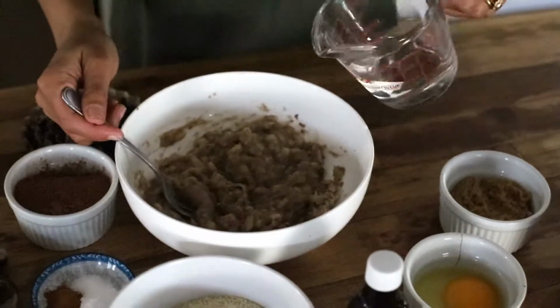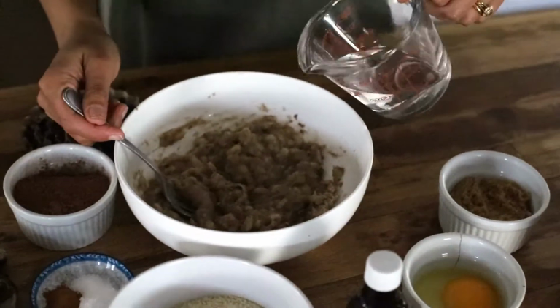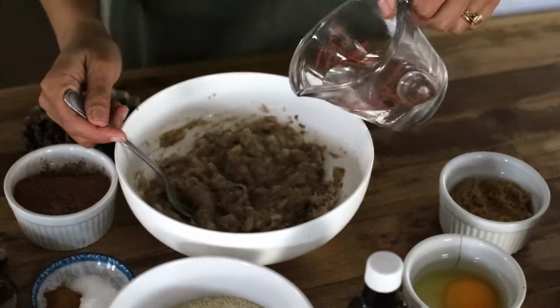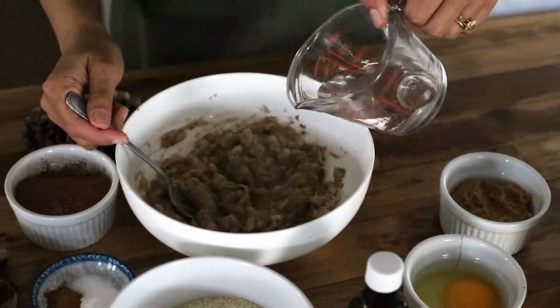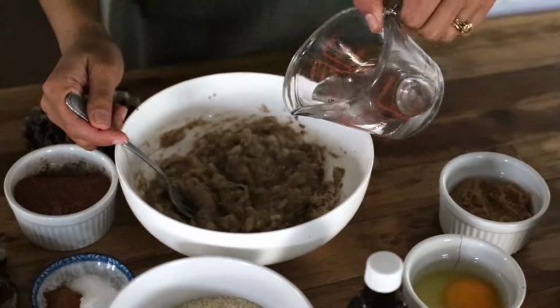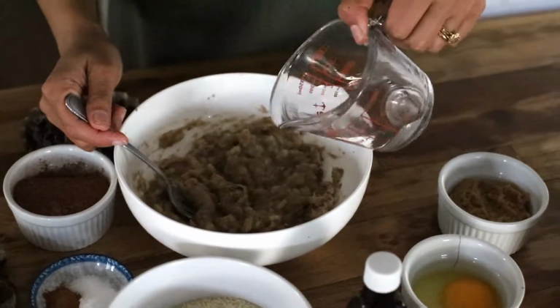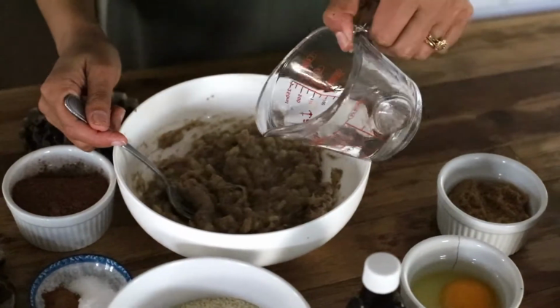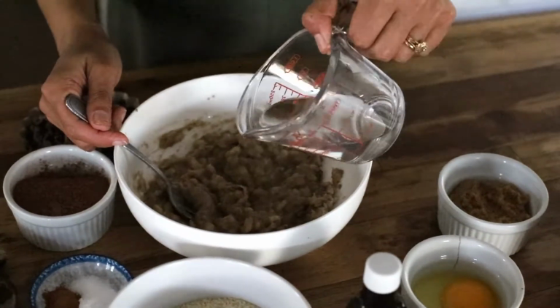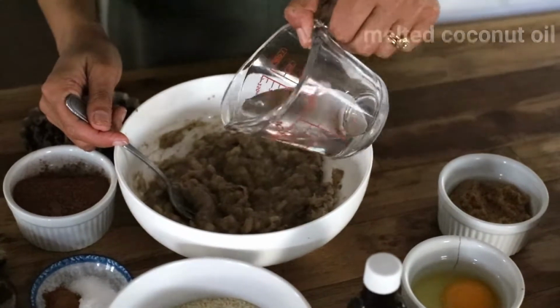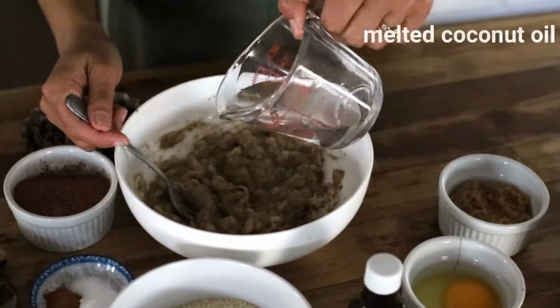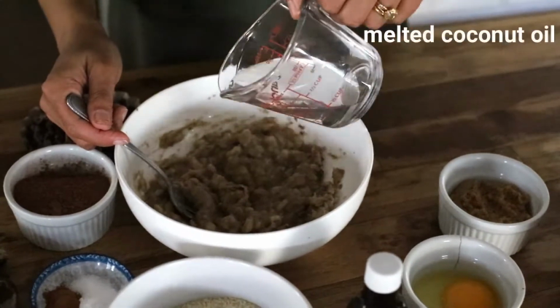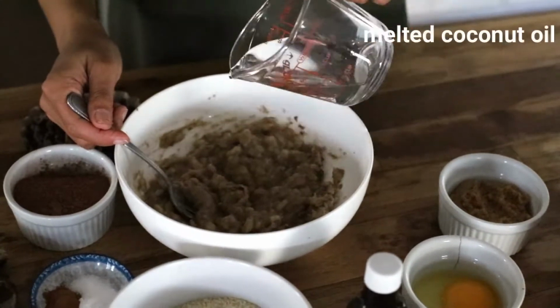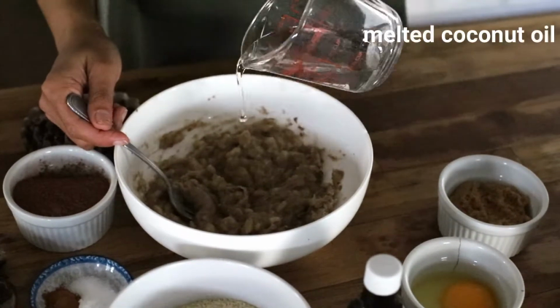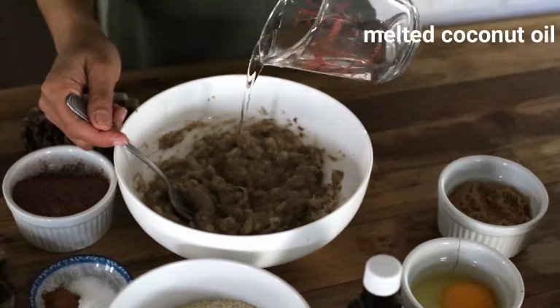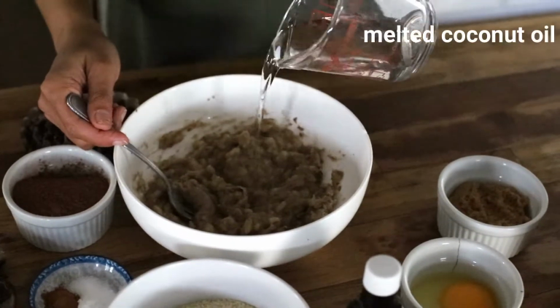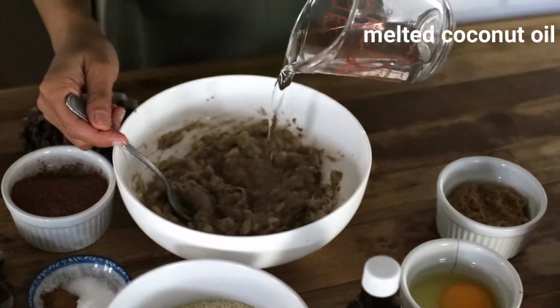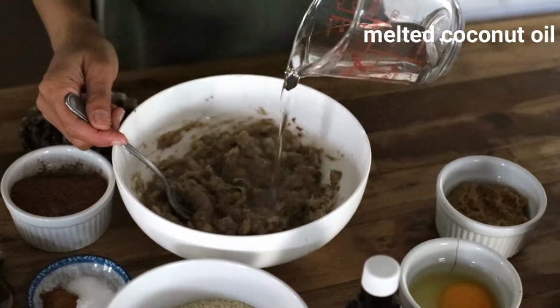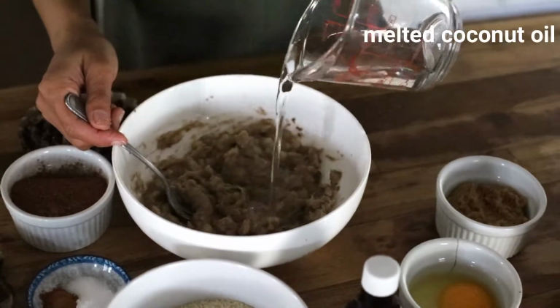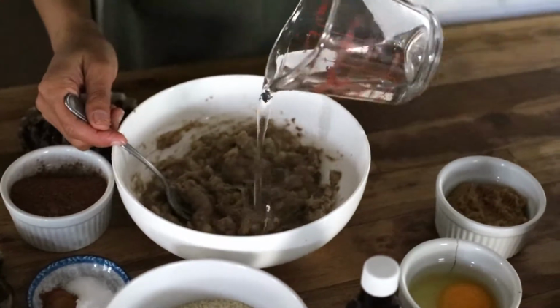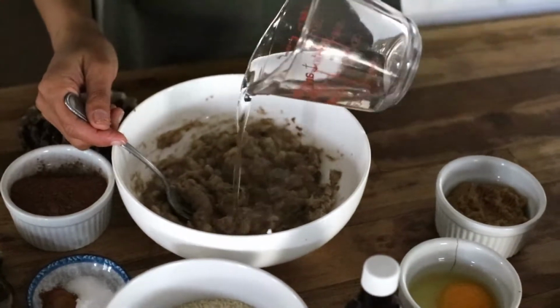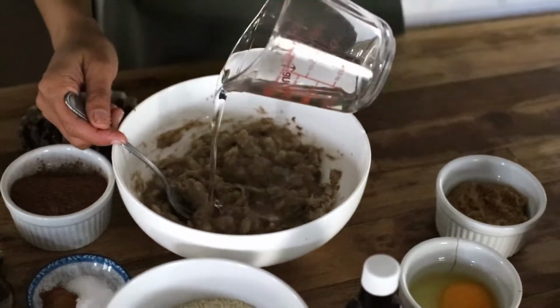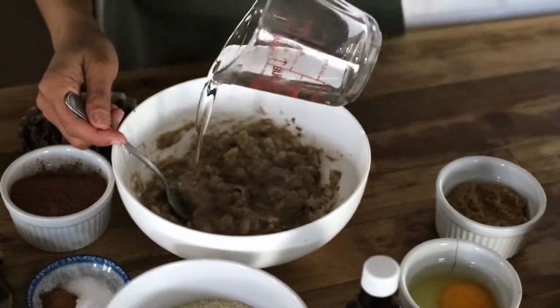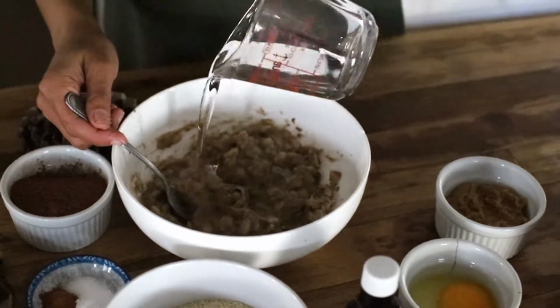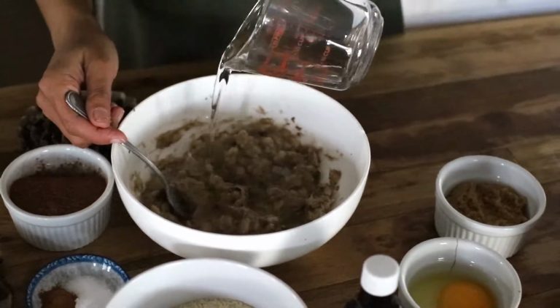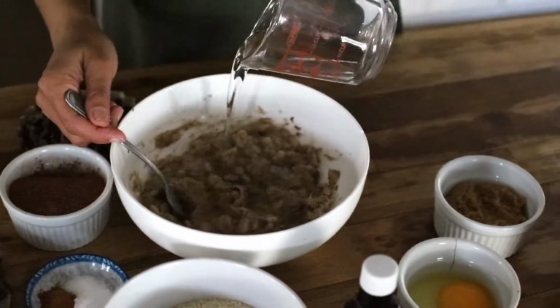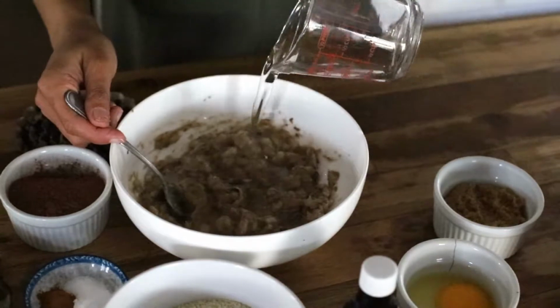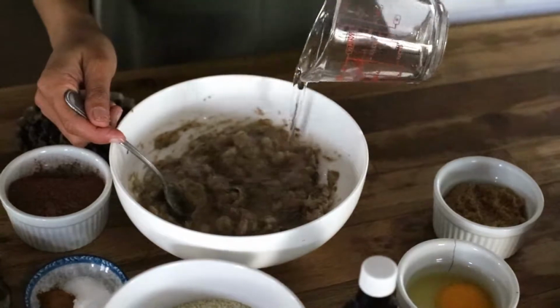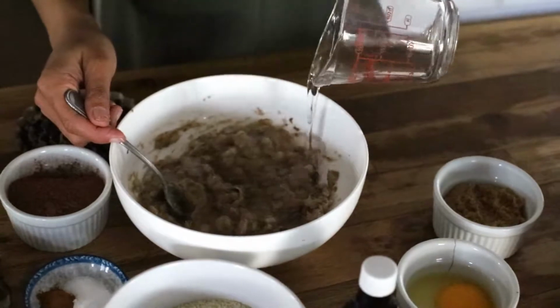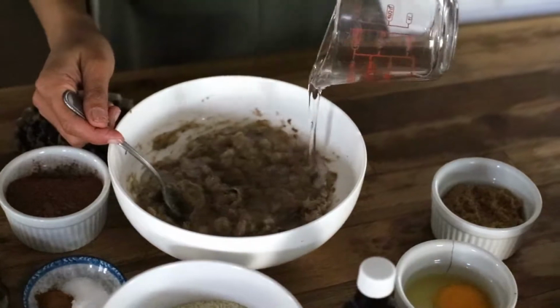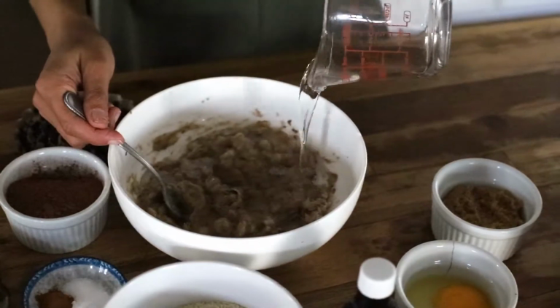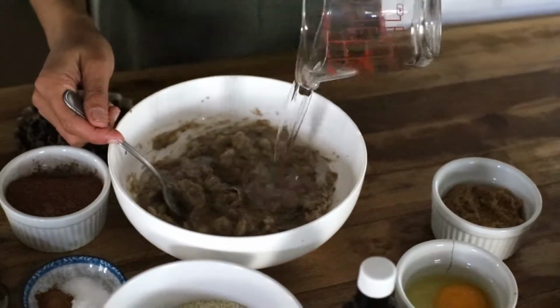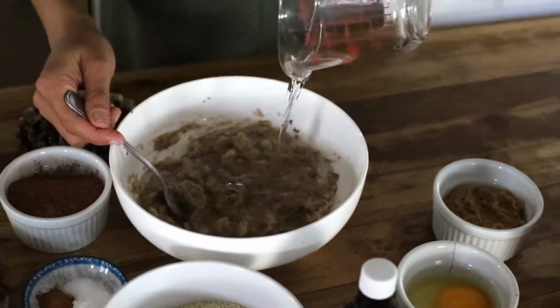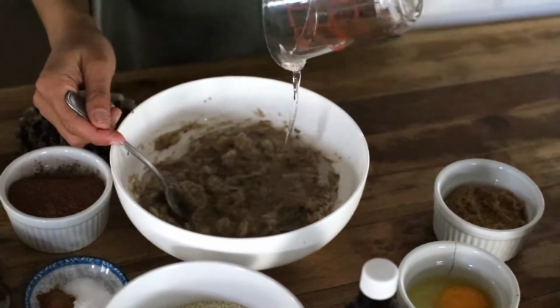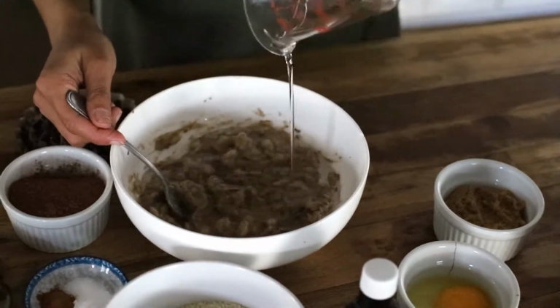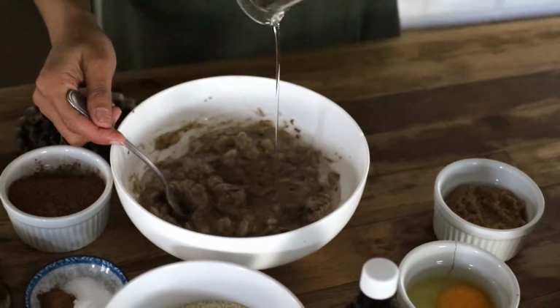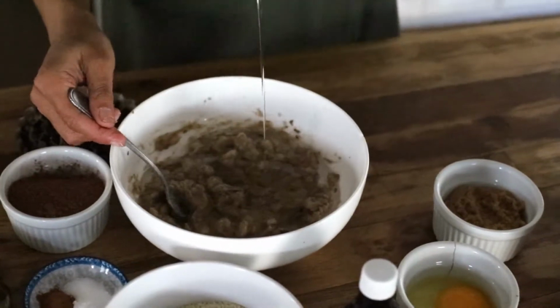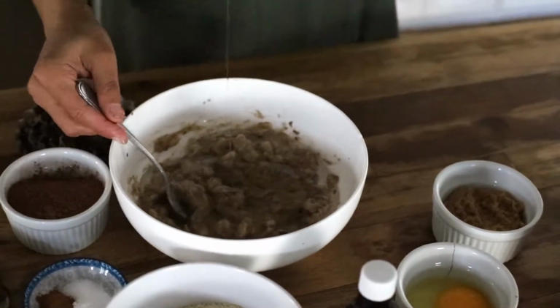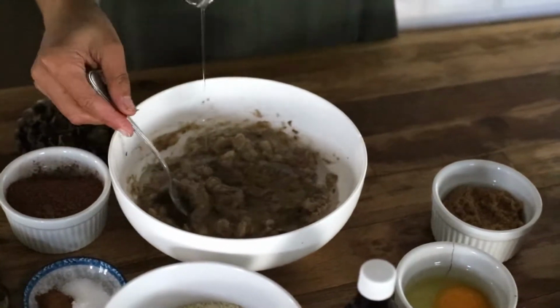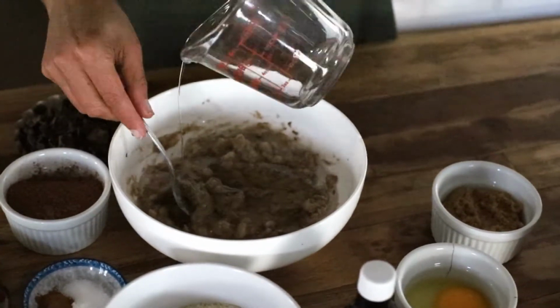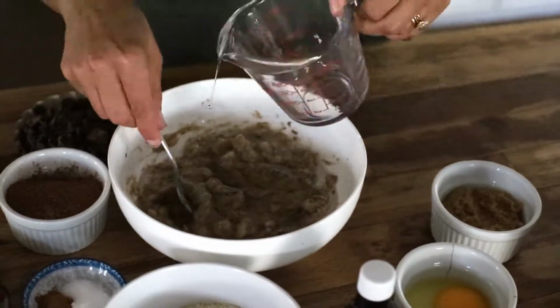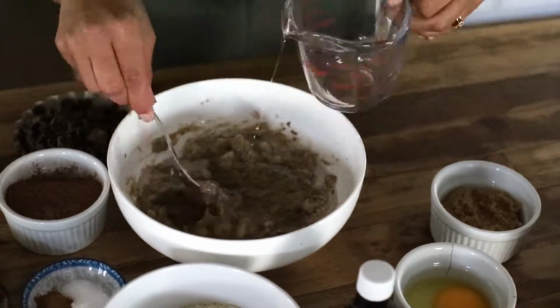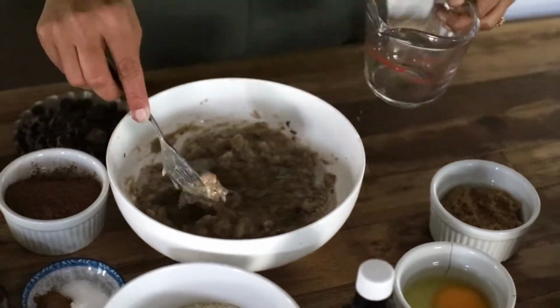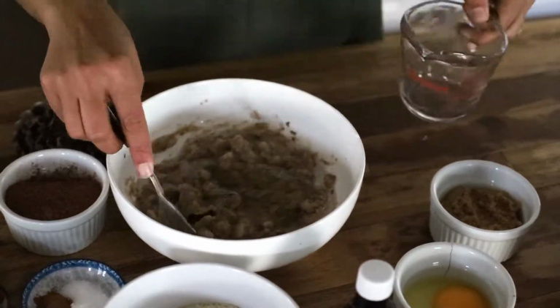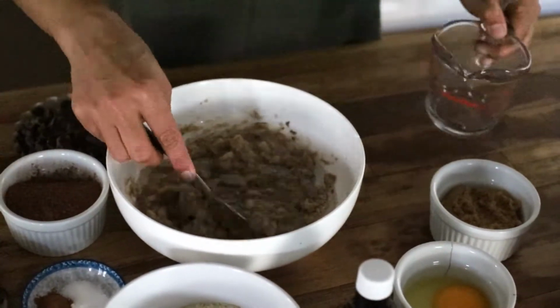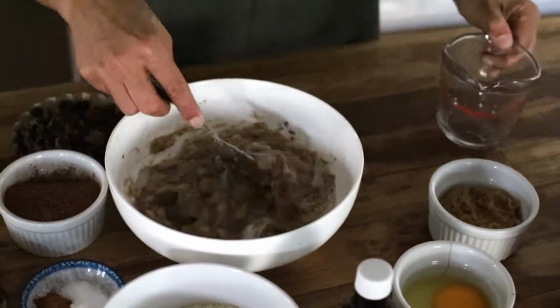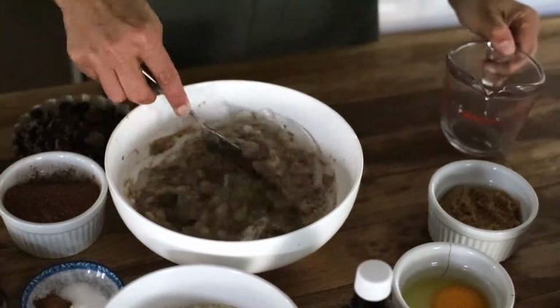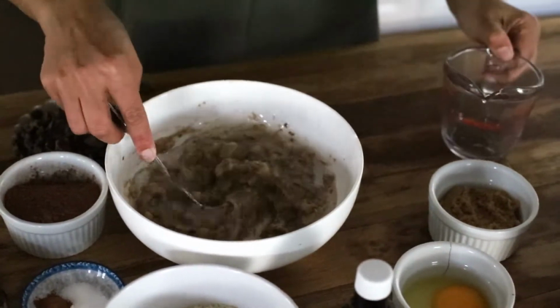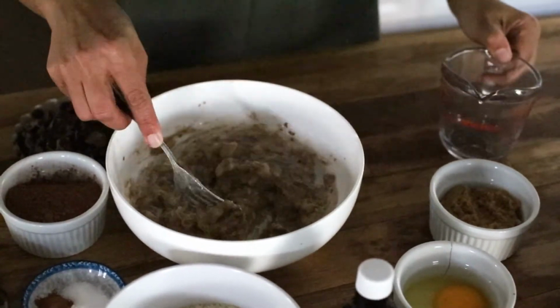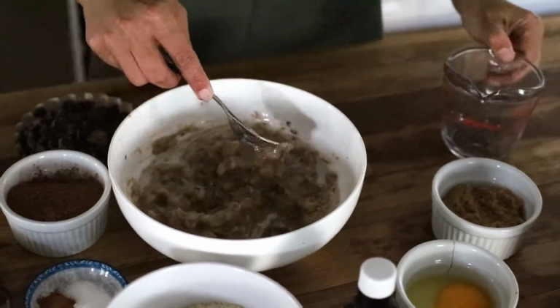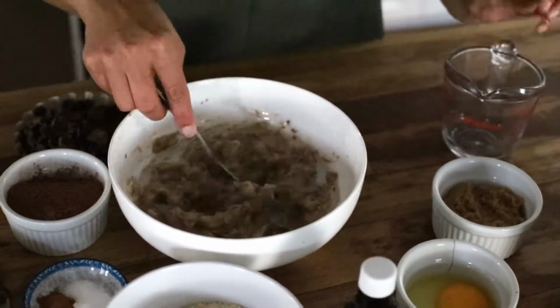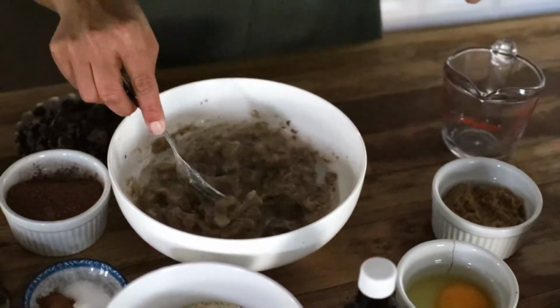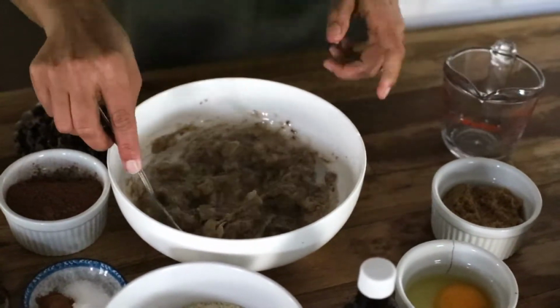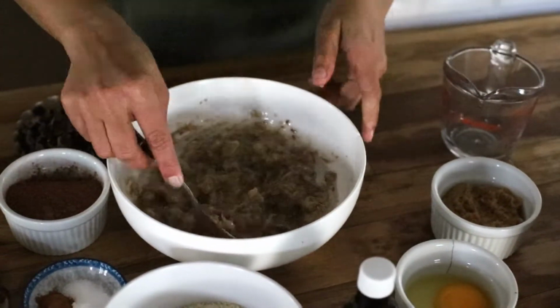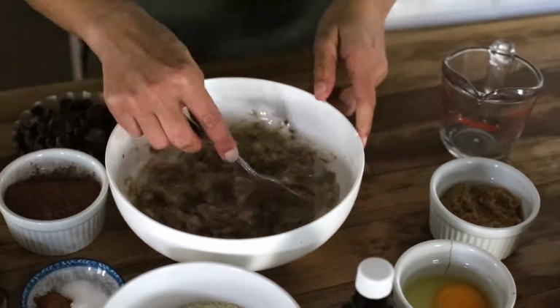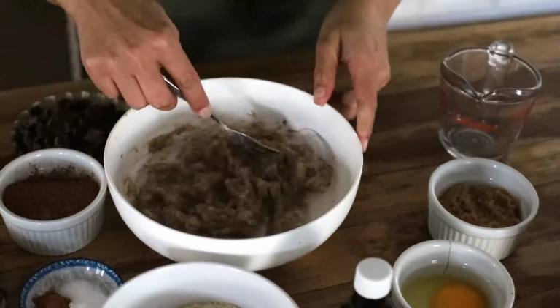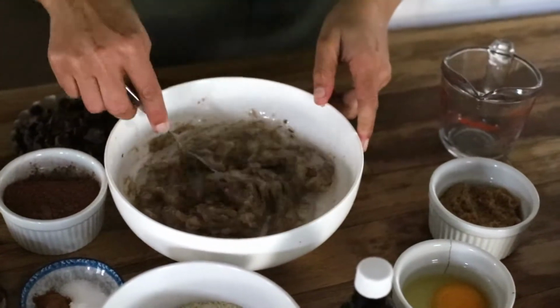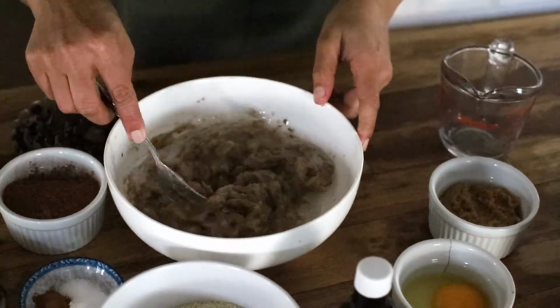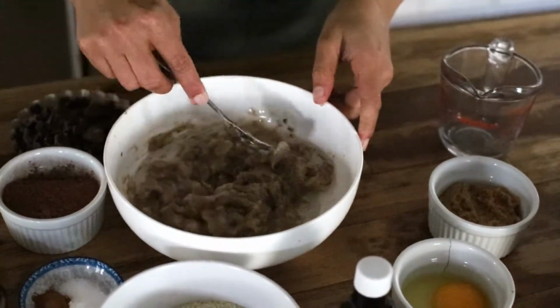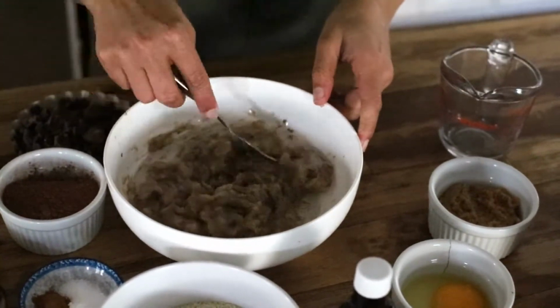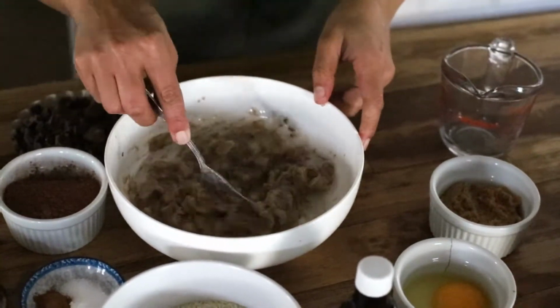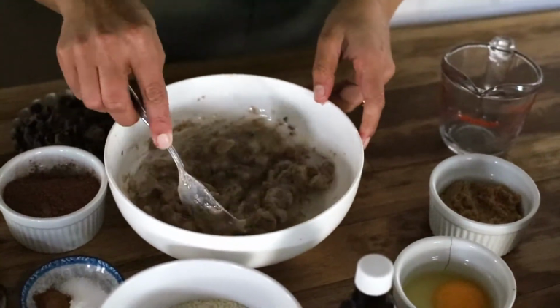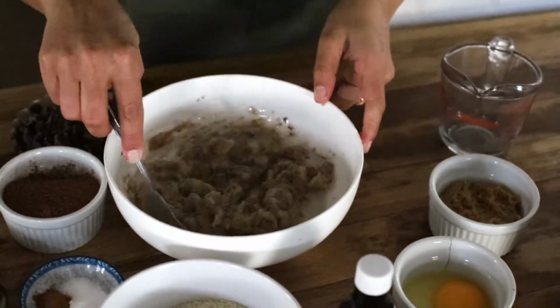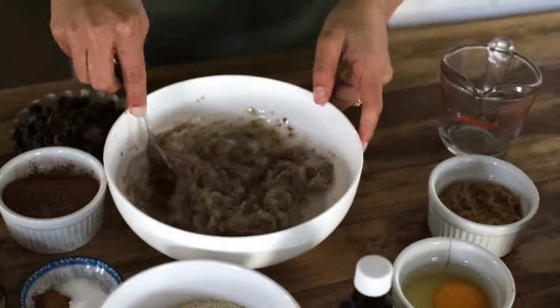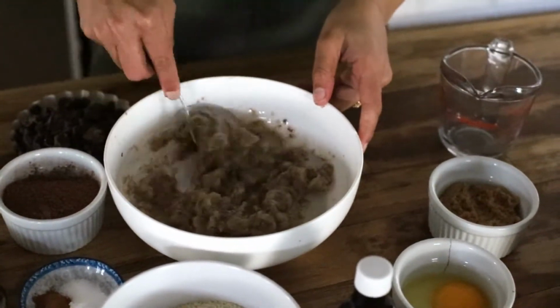I'm going to add melted coconut oil. You can also add butter or vegetable oil if that's what you prefer.